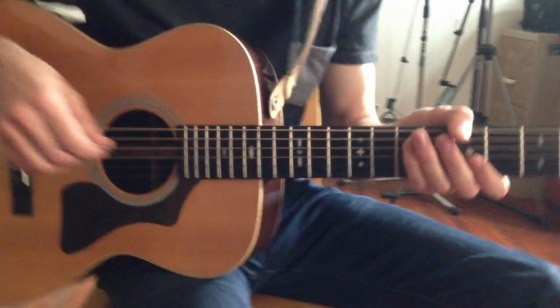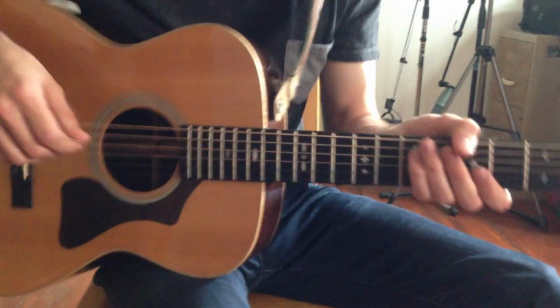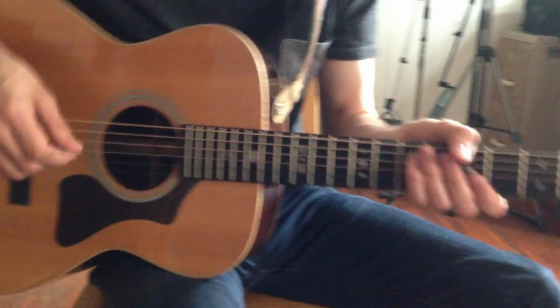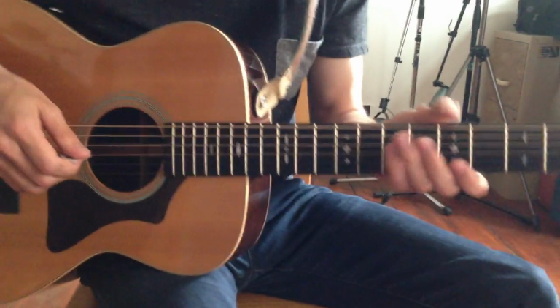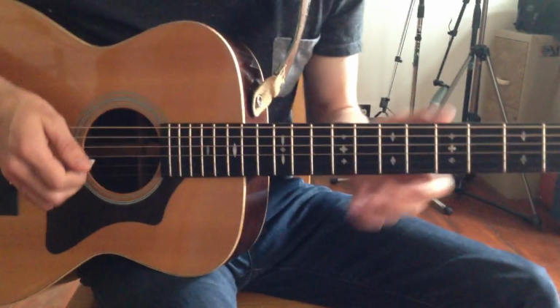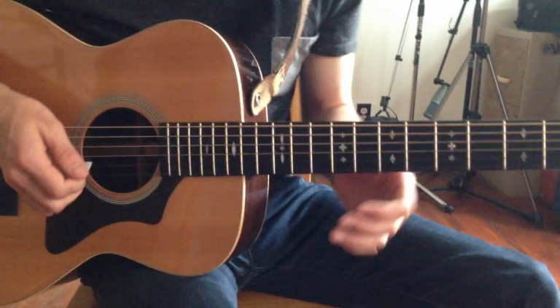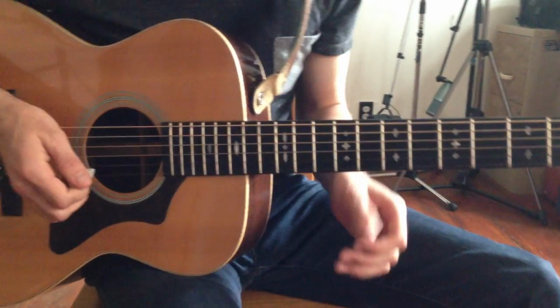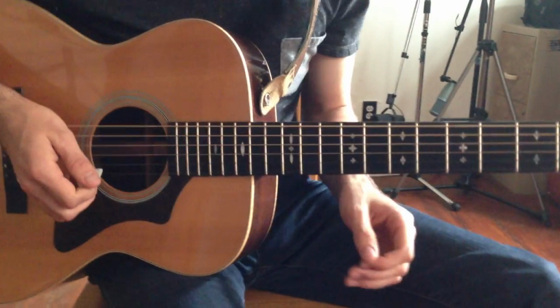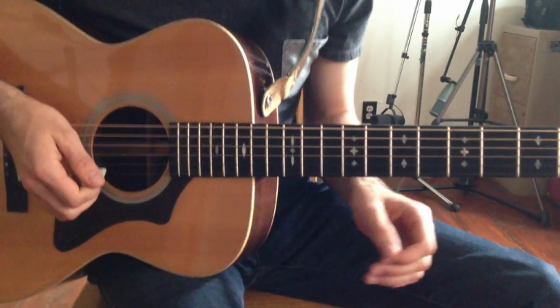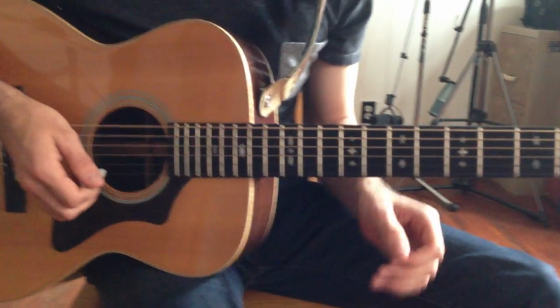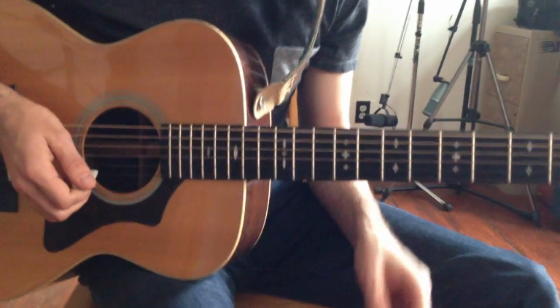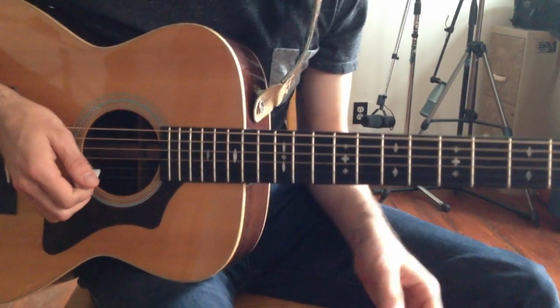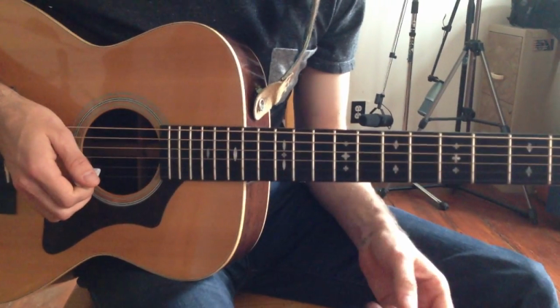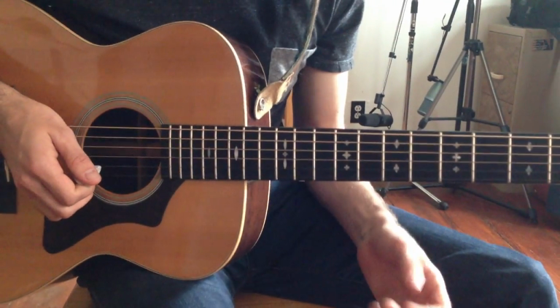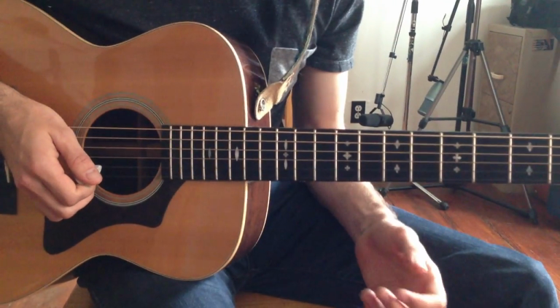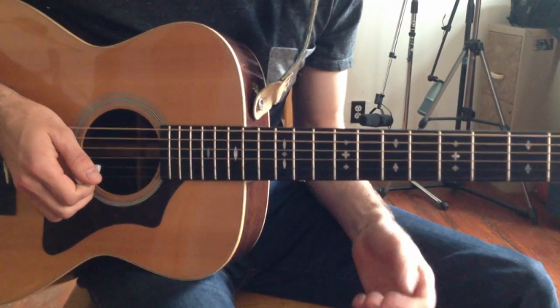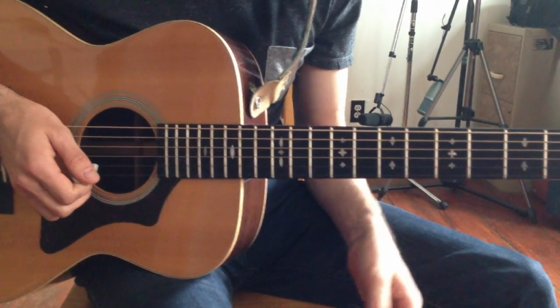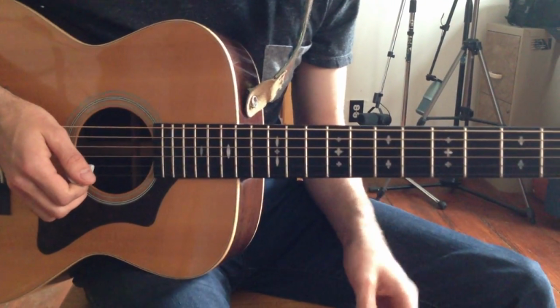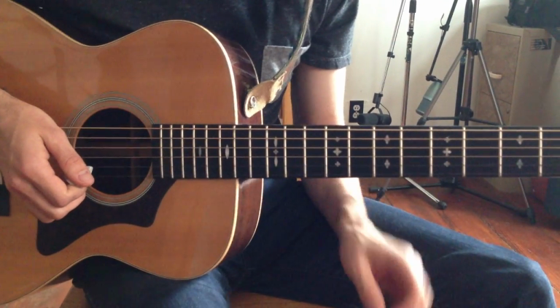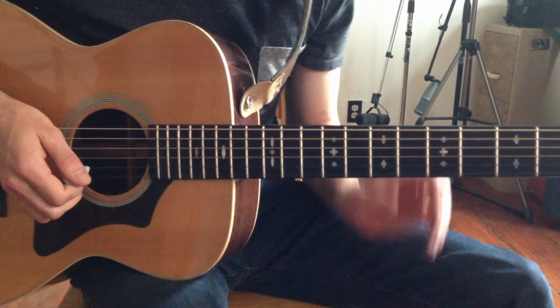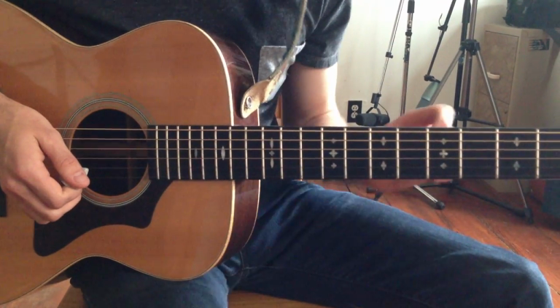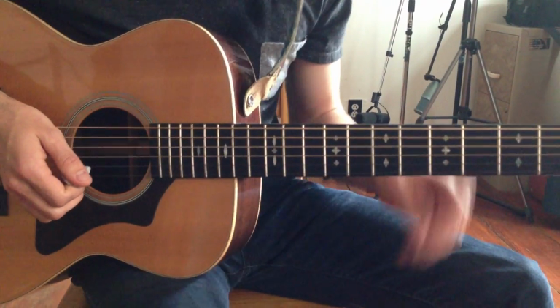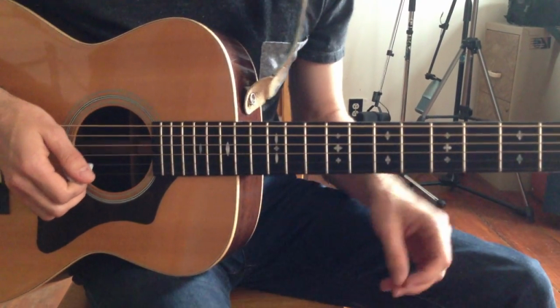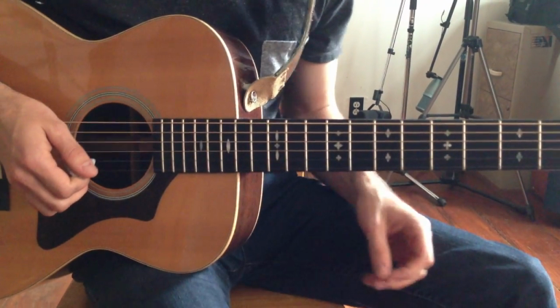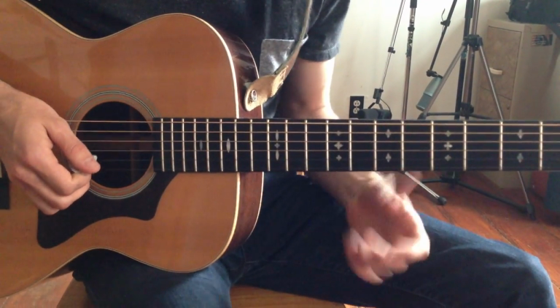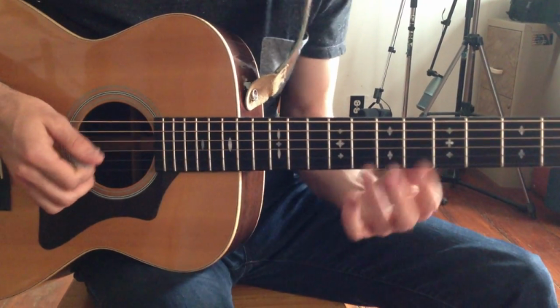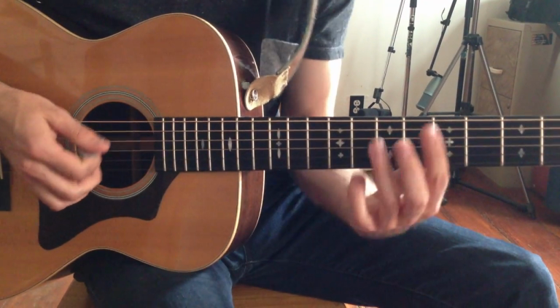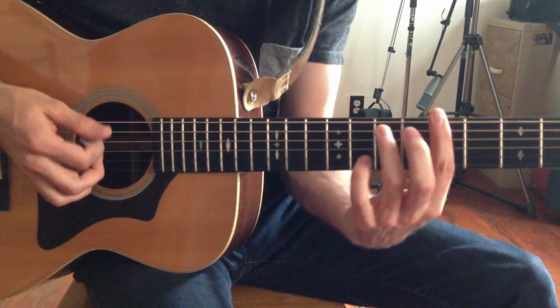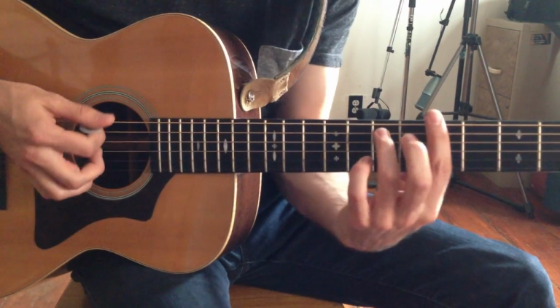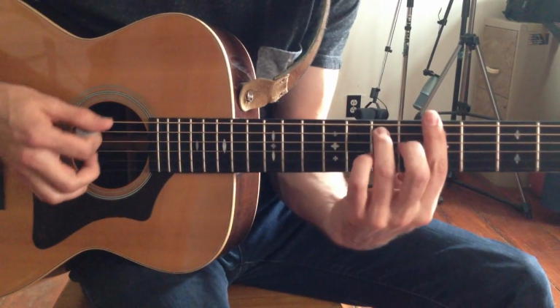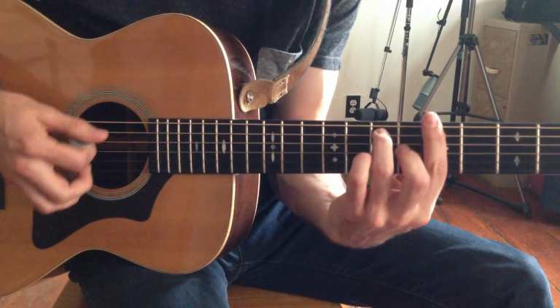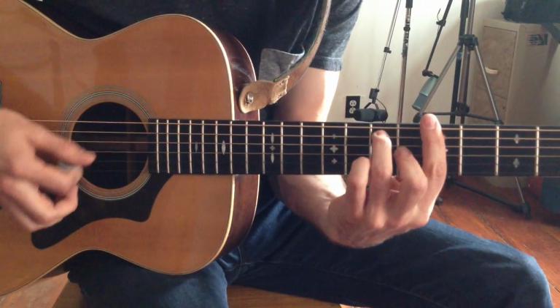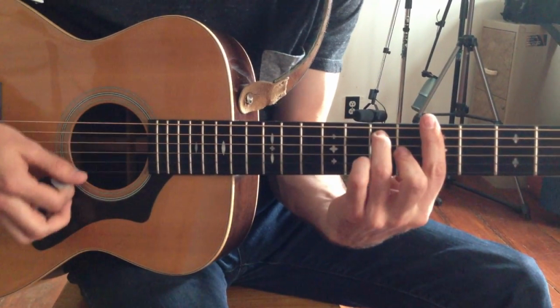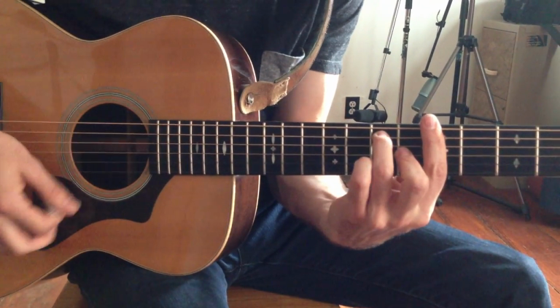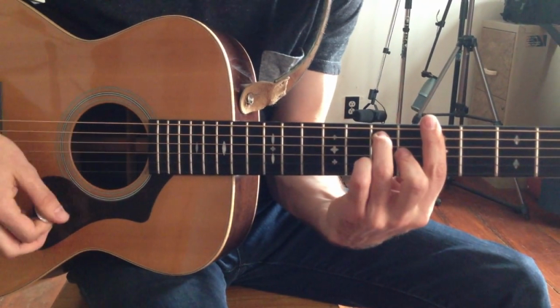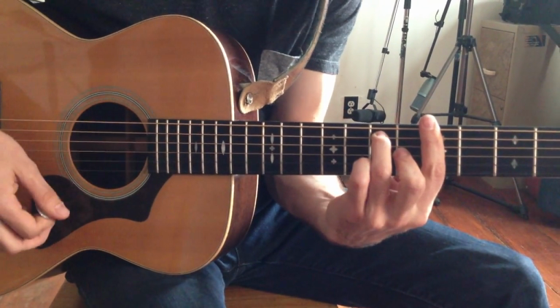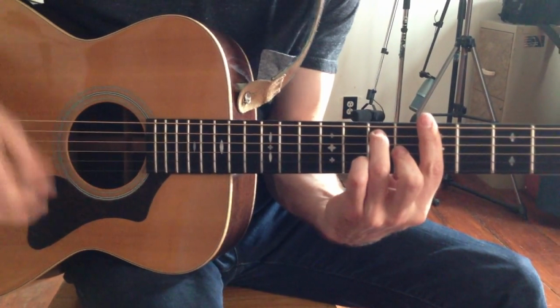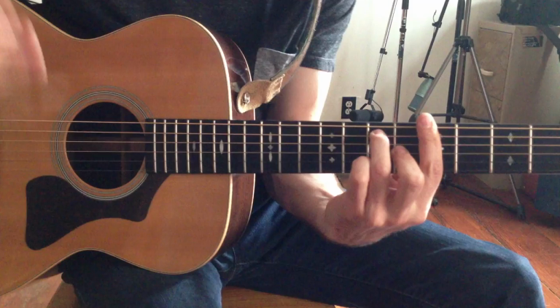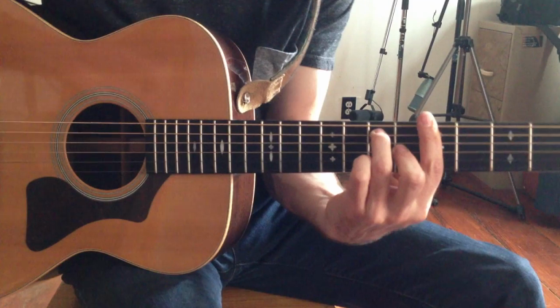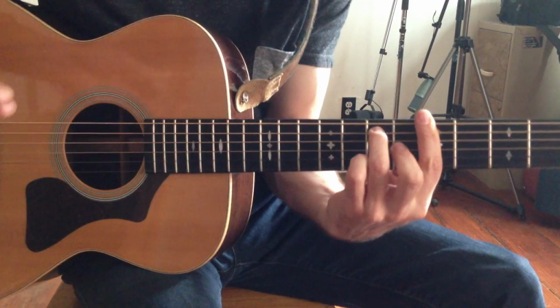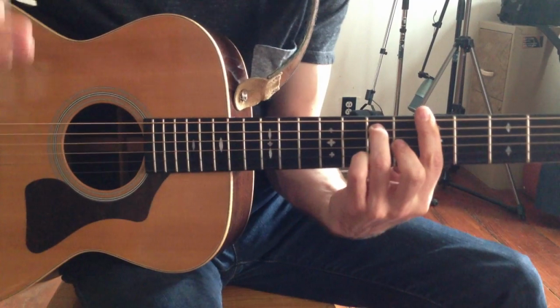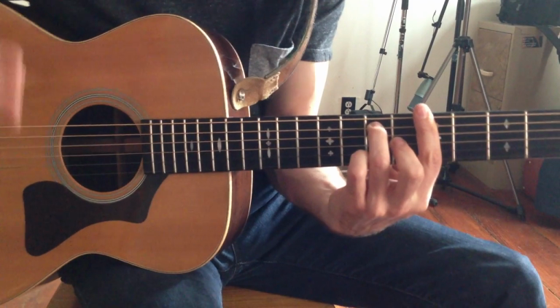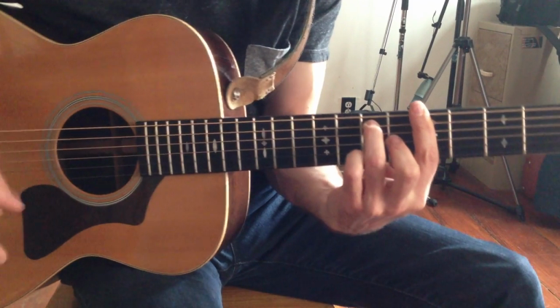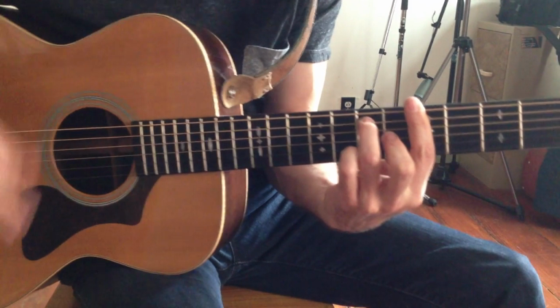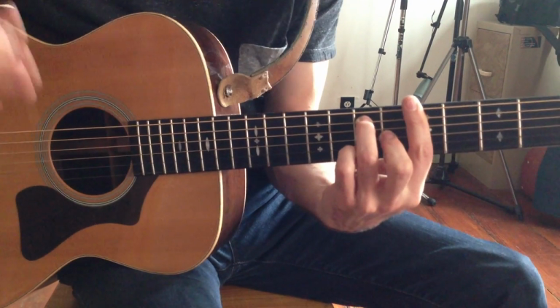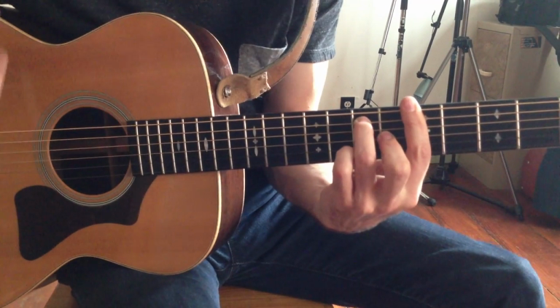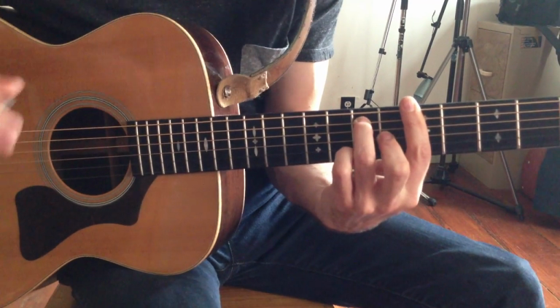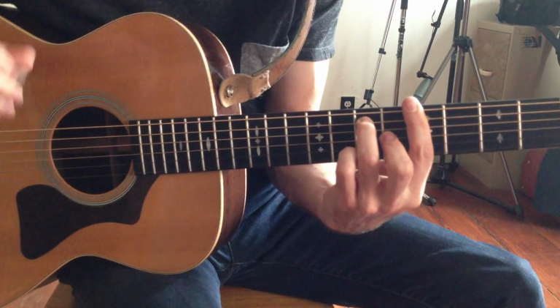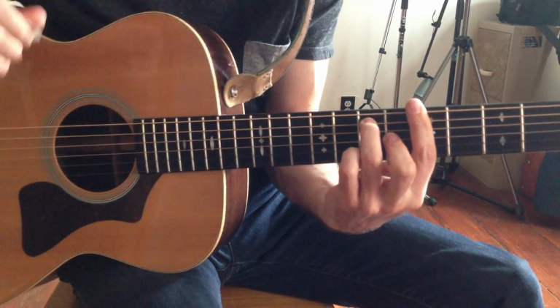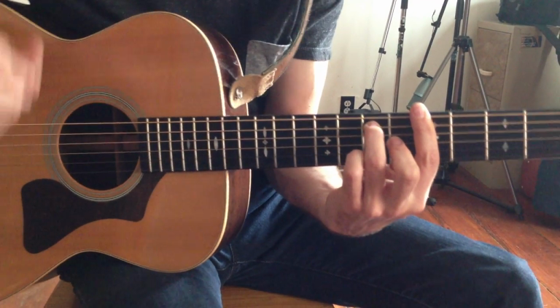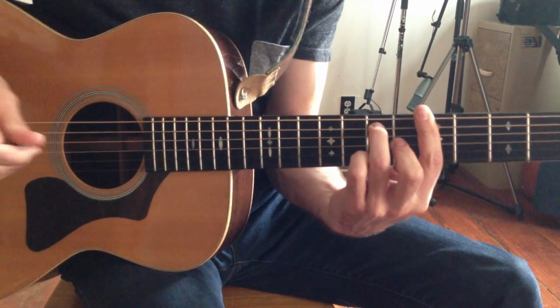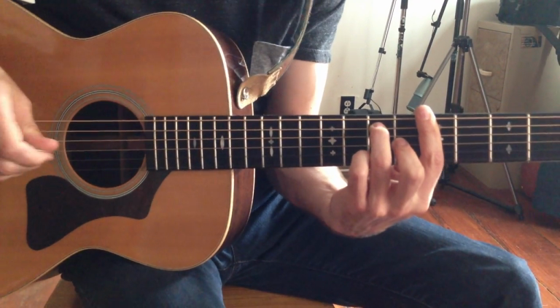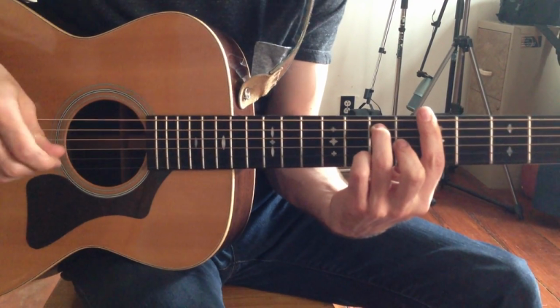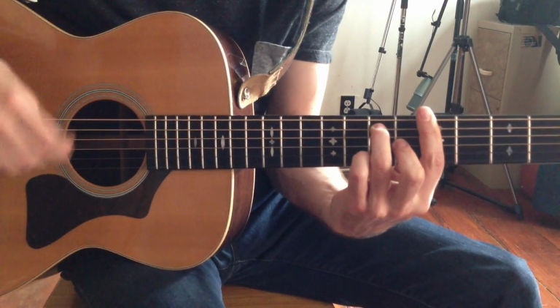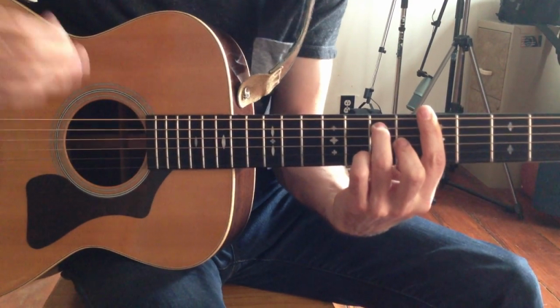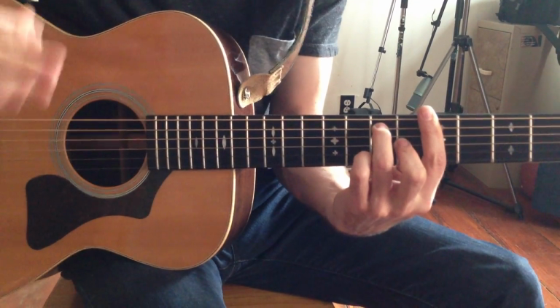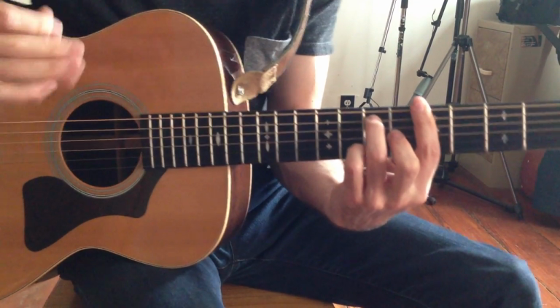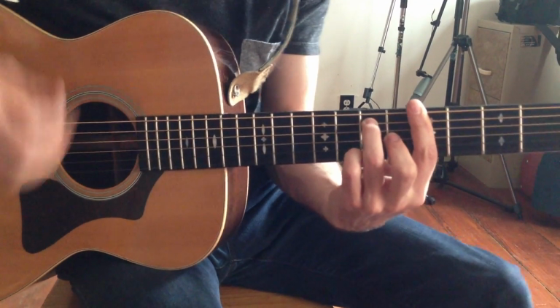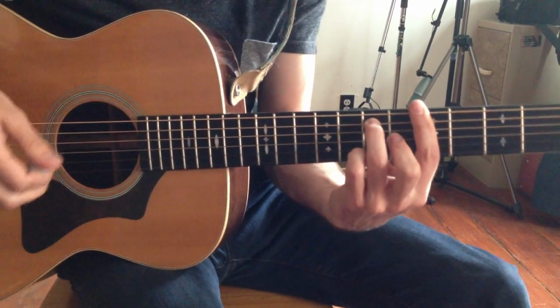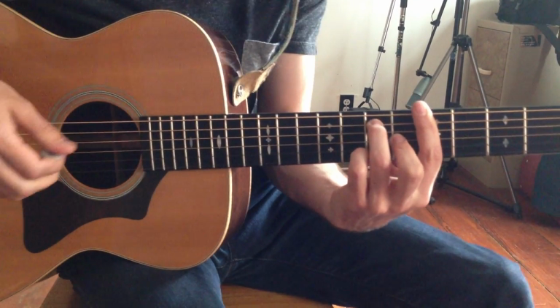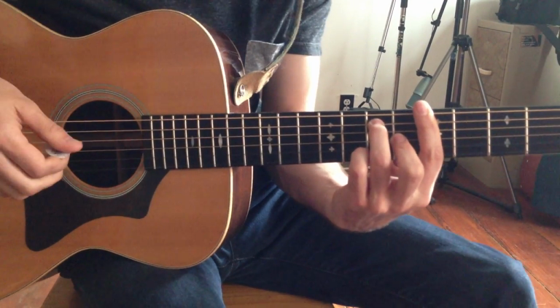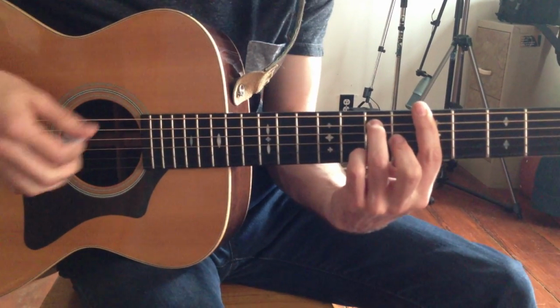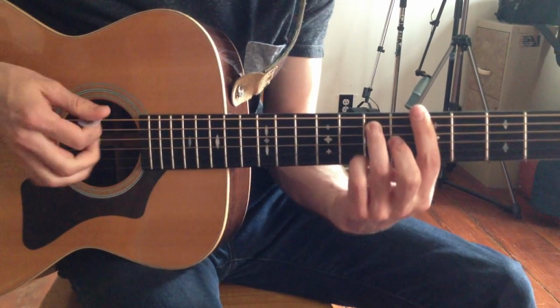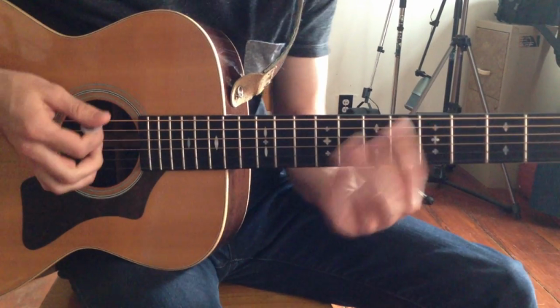Alright, so a couple of blues guitar licks today. We're doing this in the key of A, which means we're using our A blues scale or A pentatonic scale.